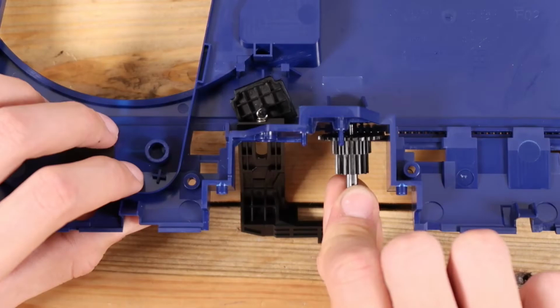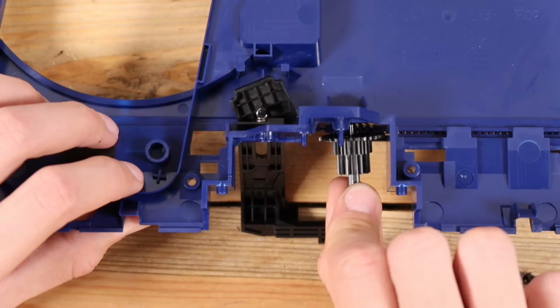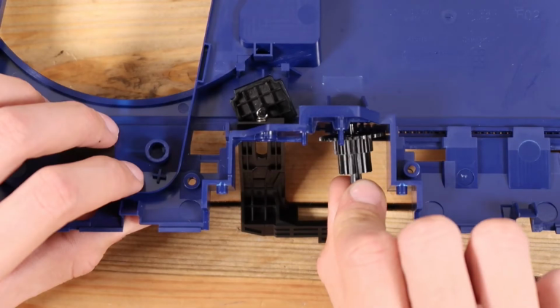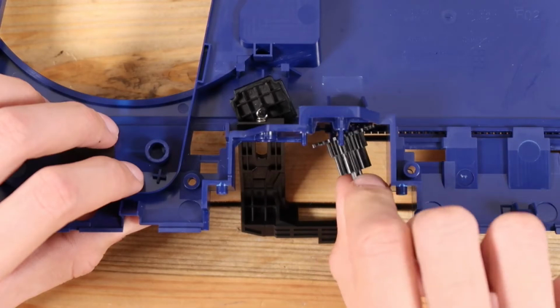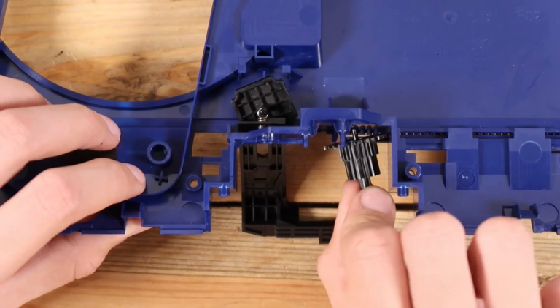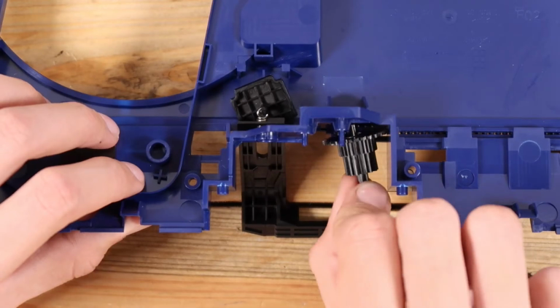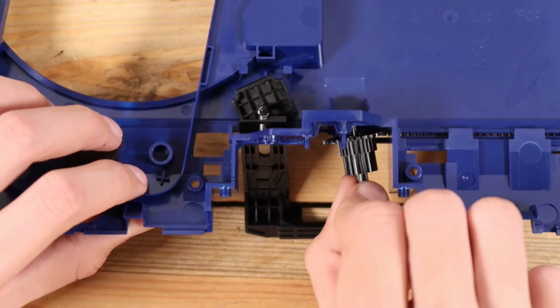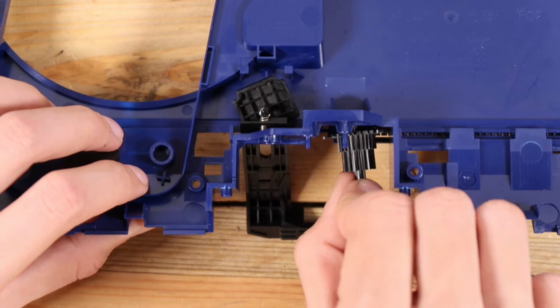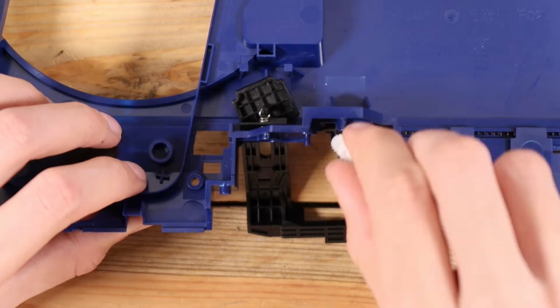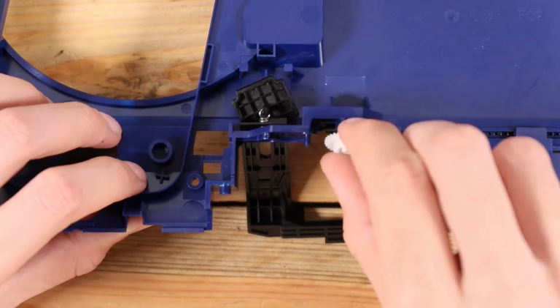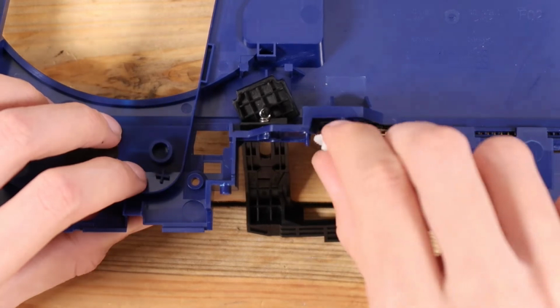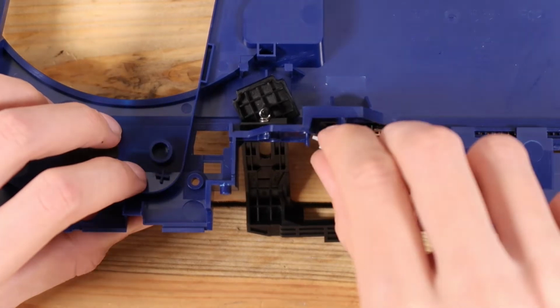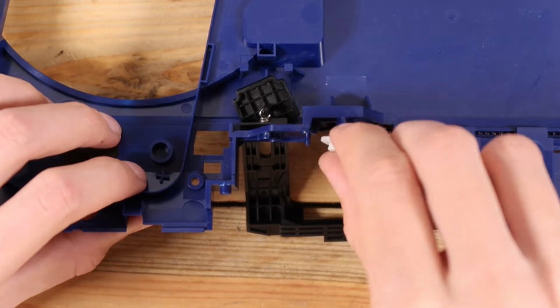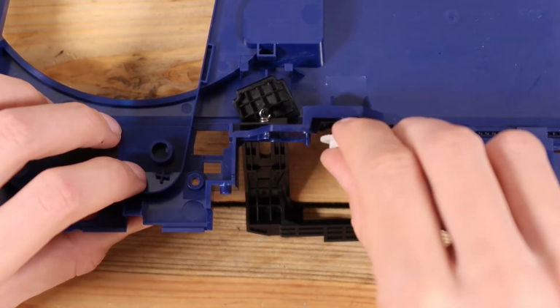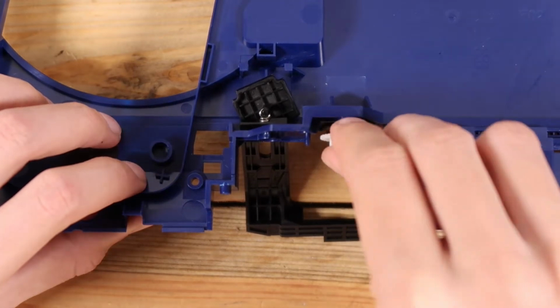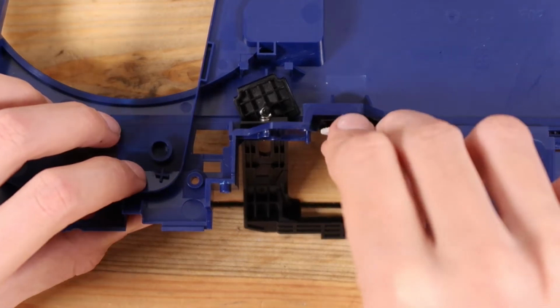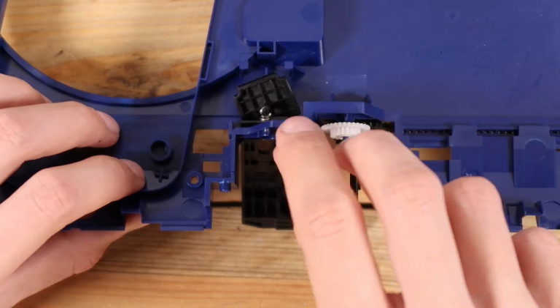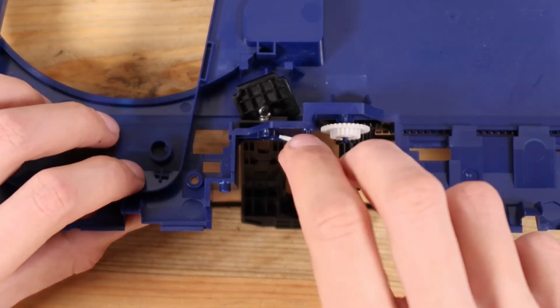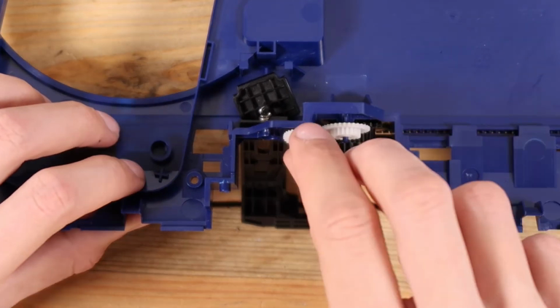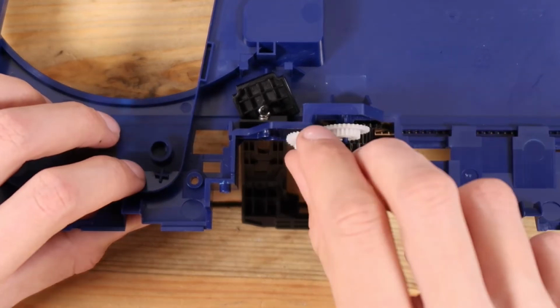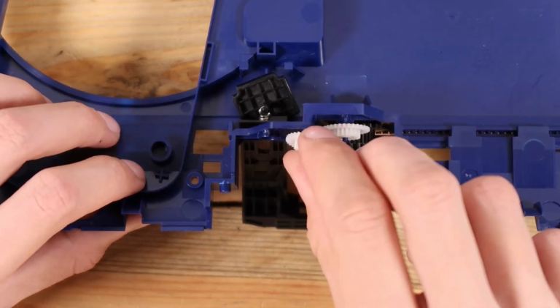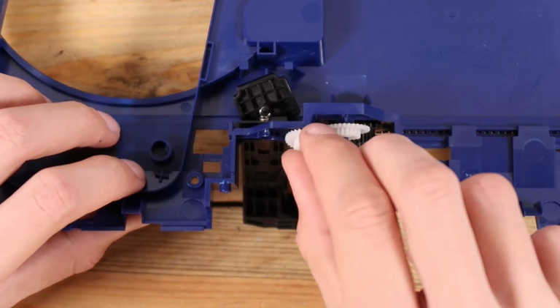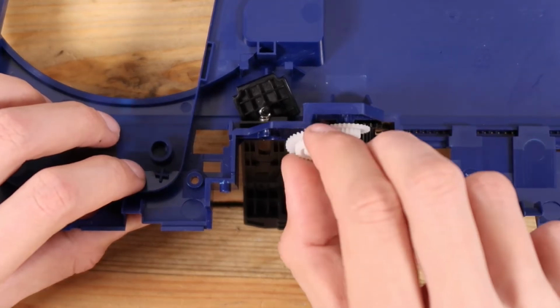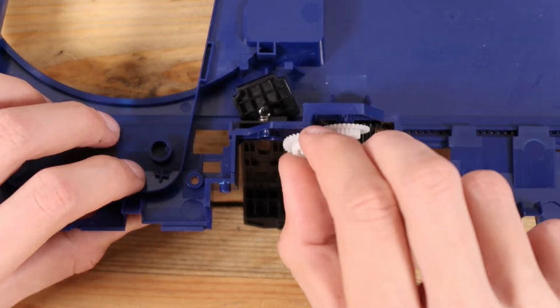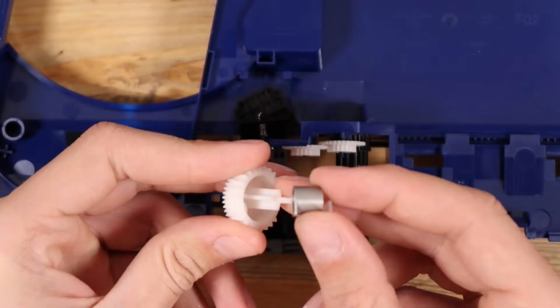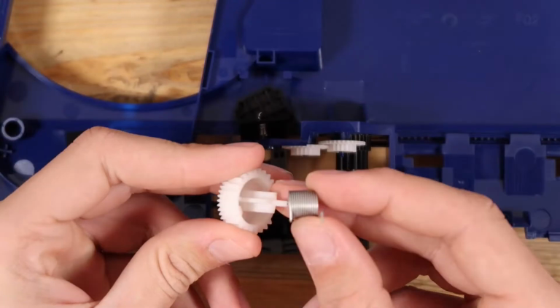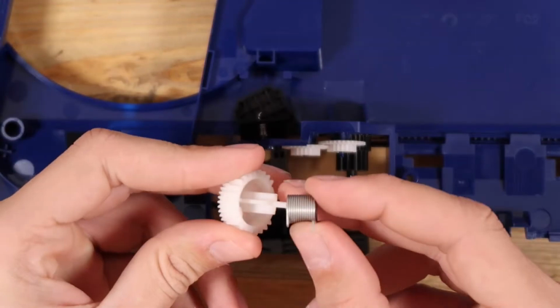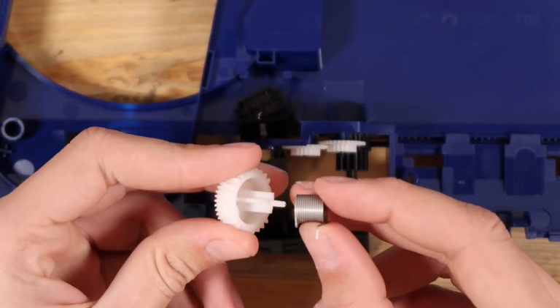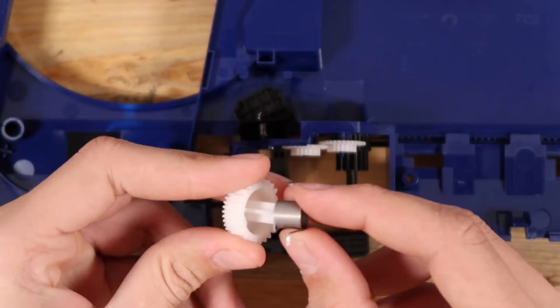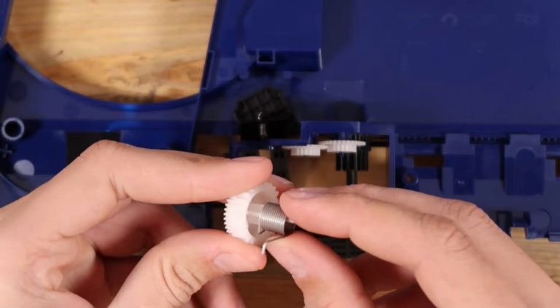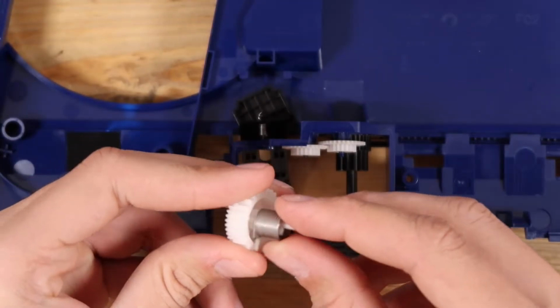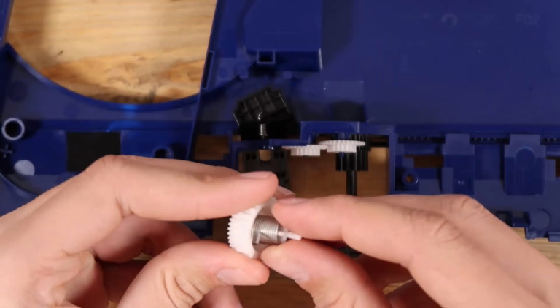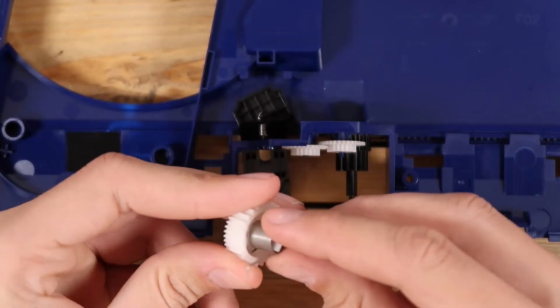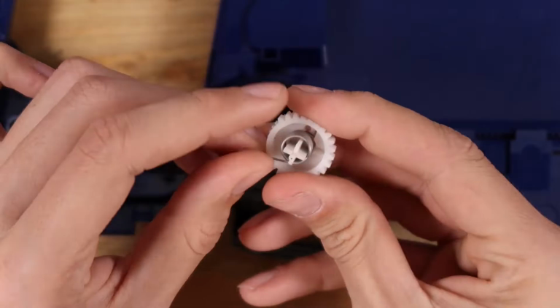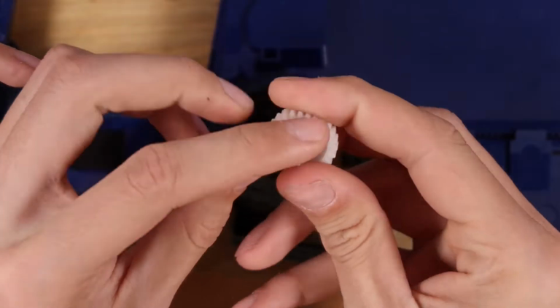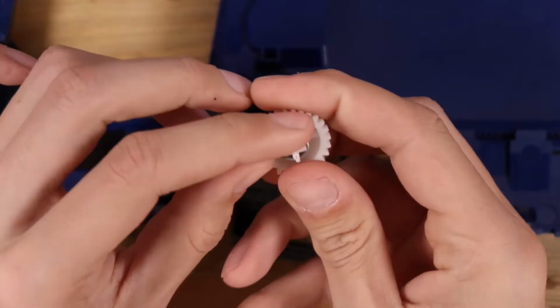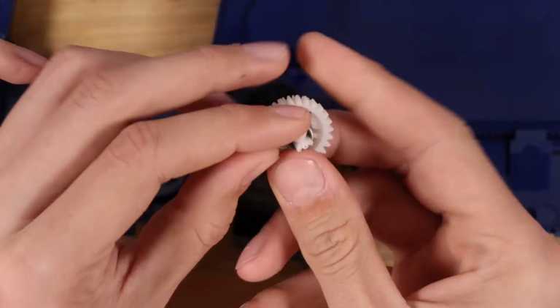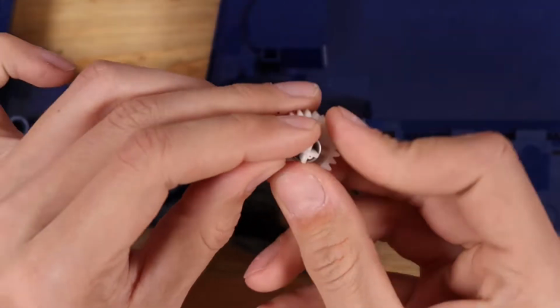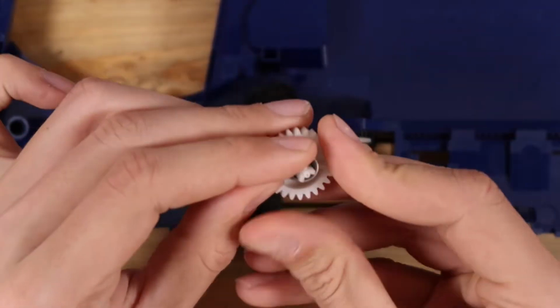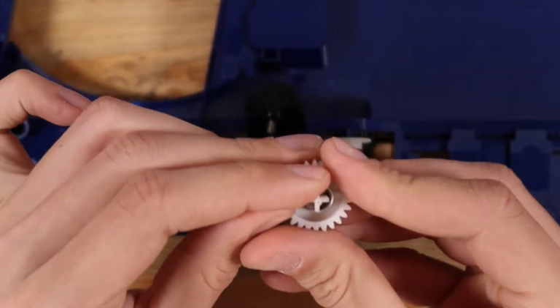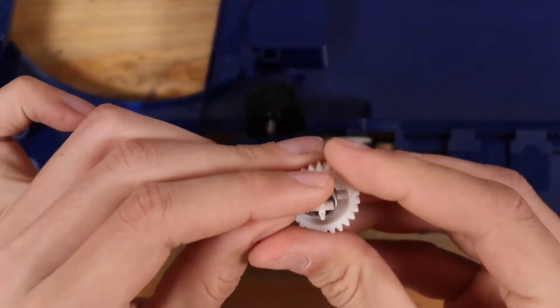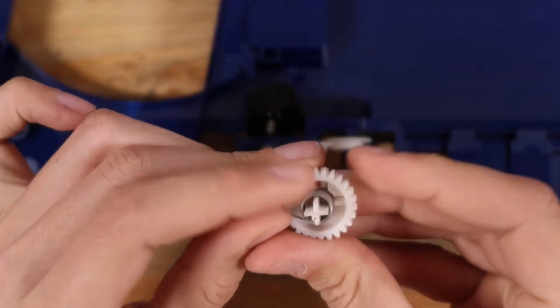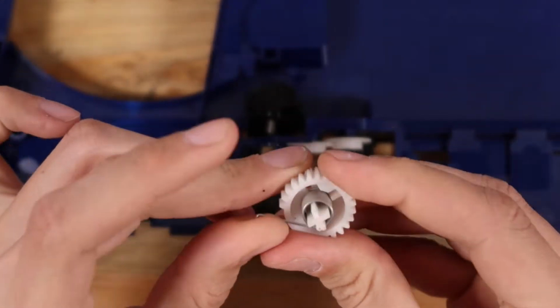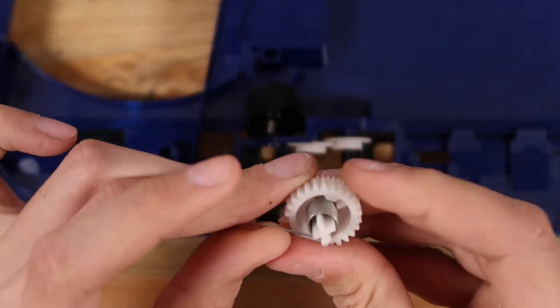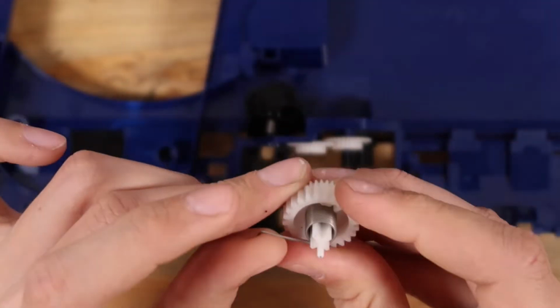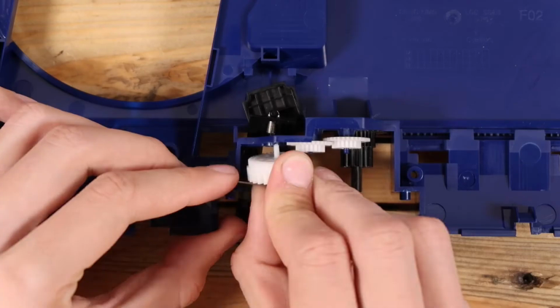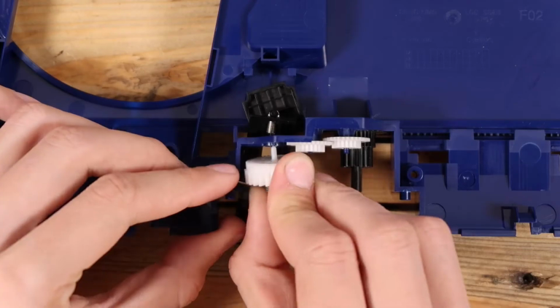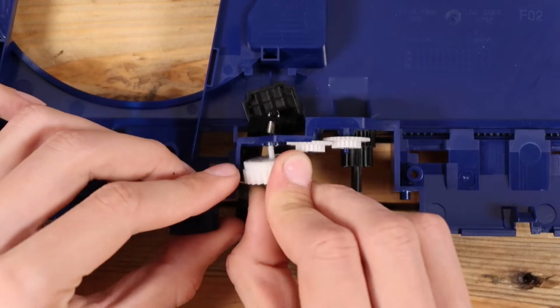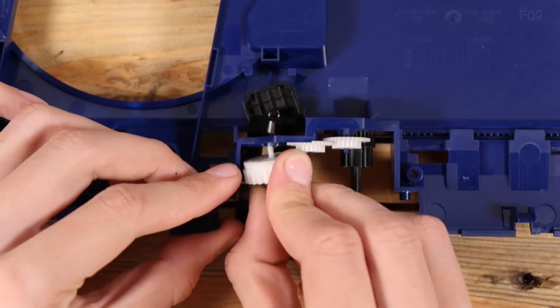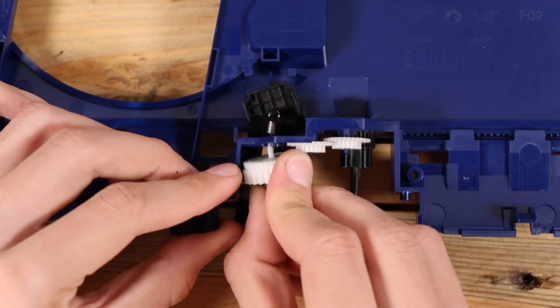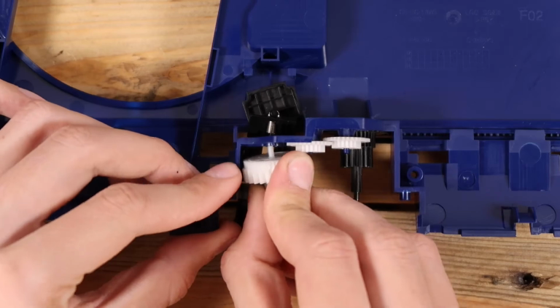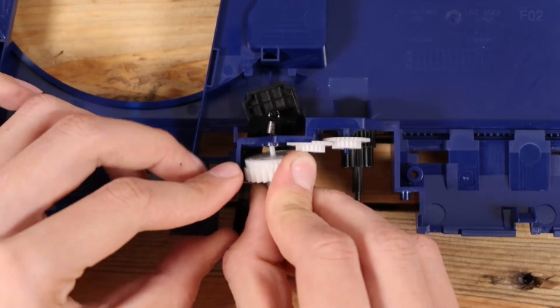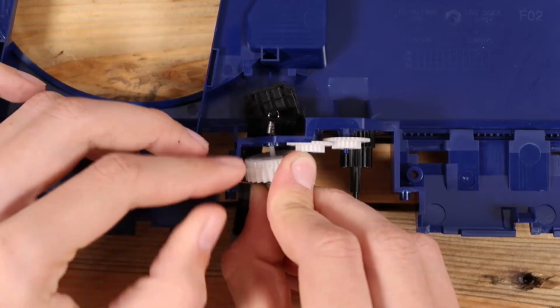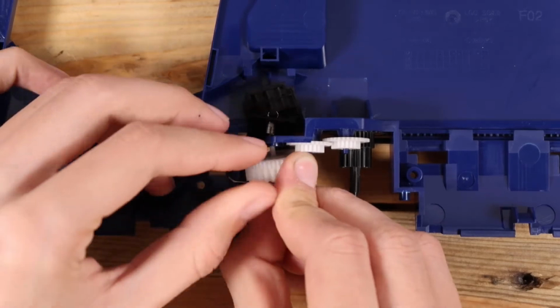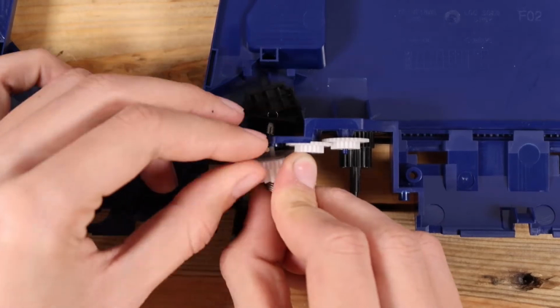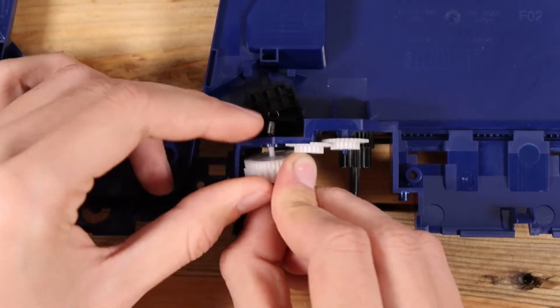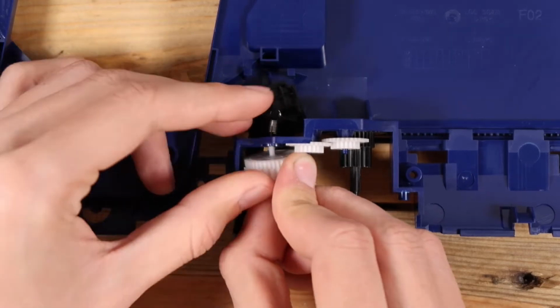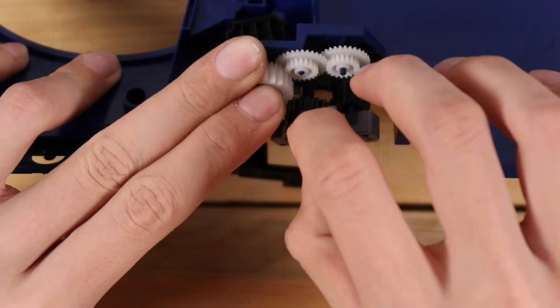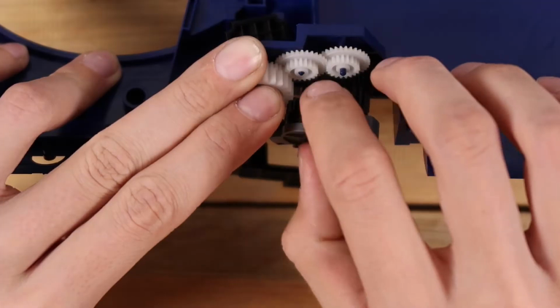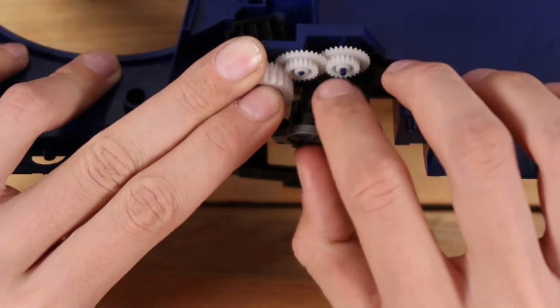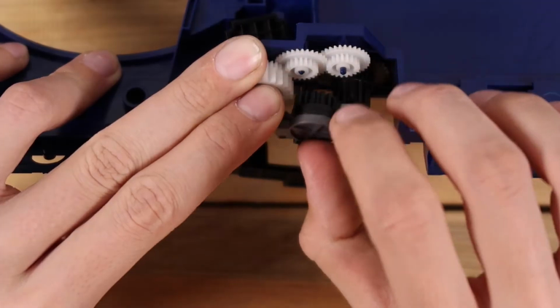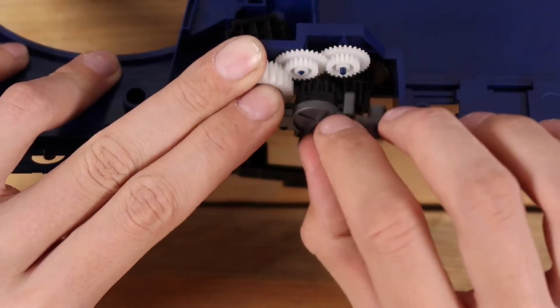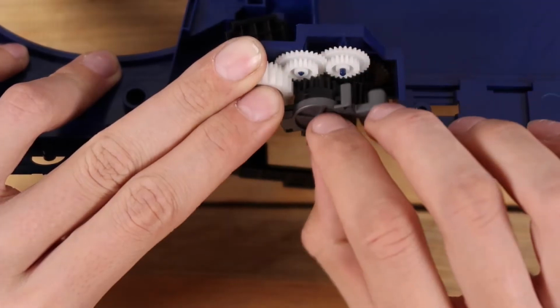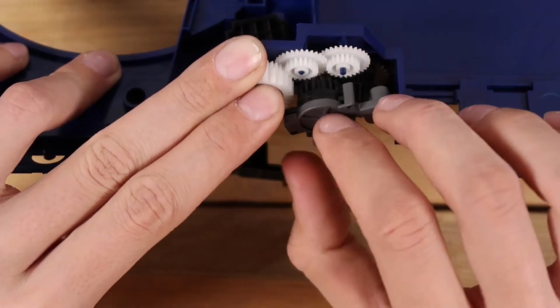The cogs are a bit difficult to reinstall. The most important bit is that you need to wind this cog to have enough tension on it so it can open the door, then hold it in place while installing everything else around it.